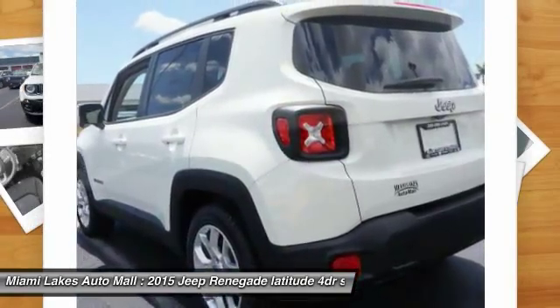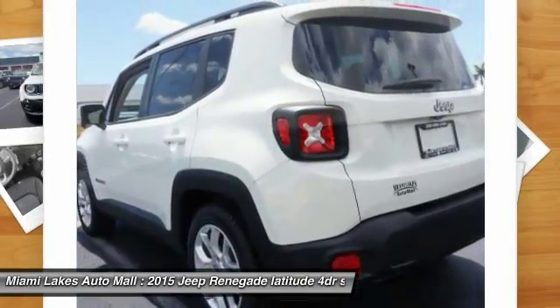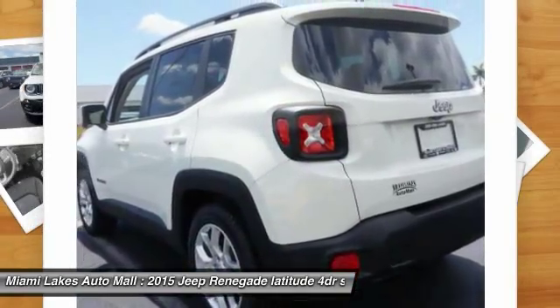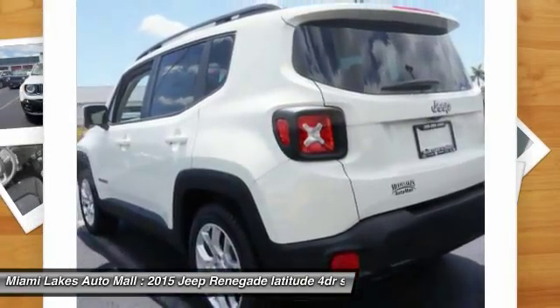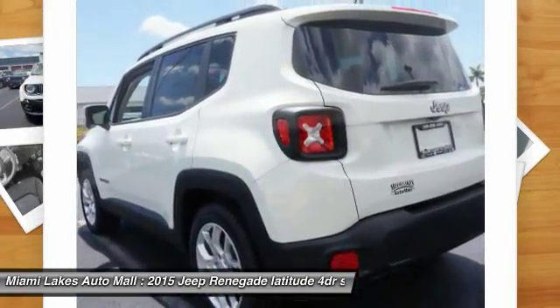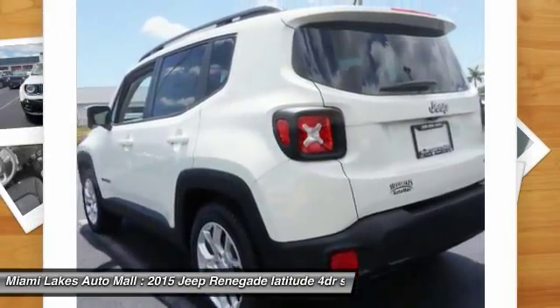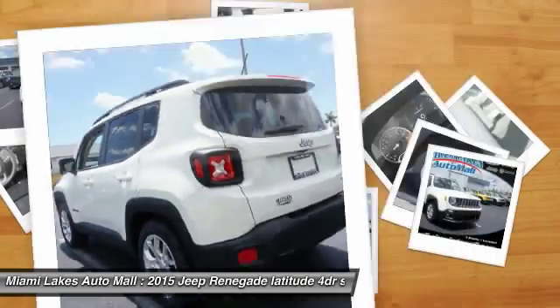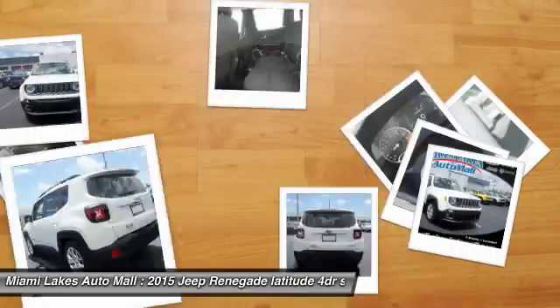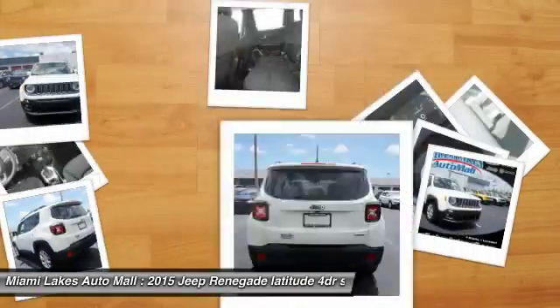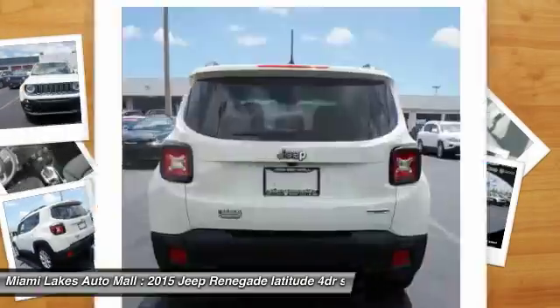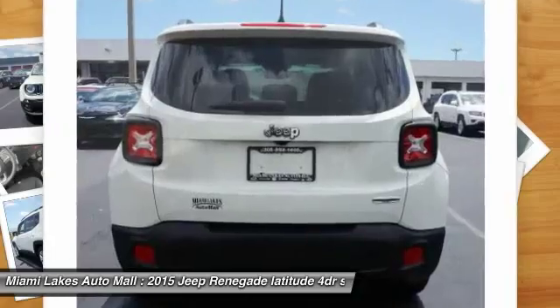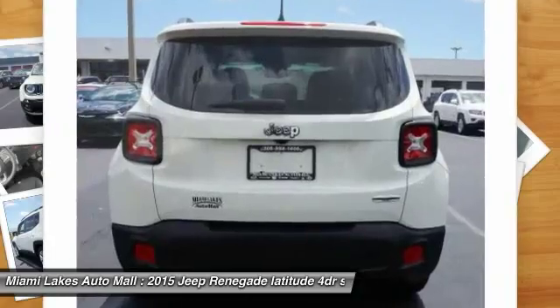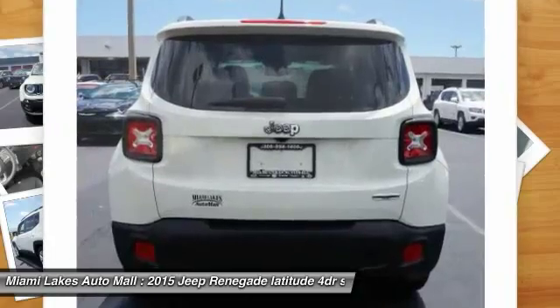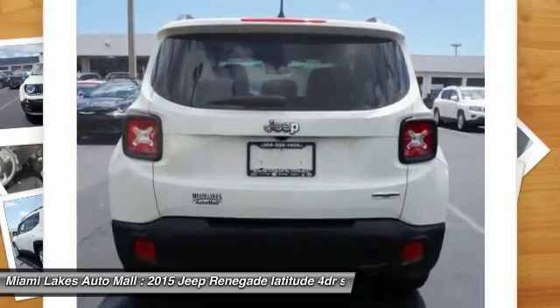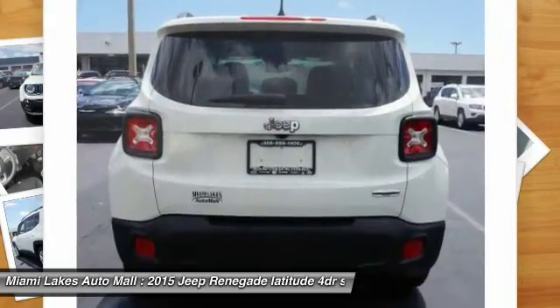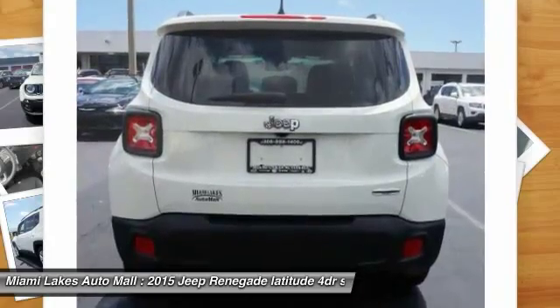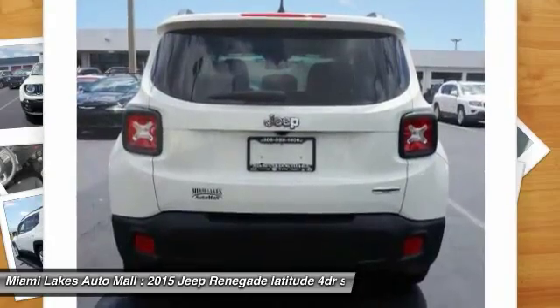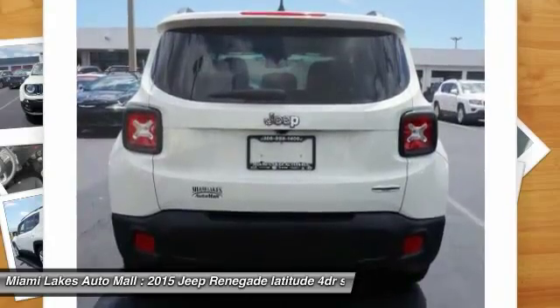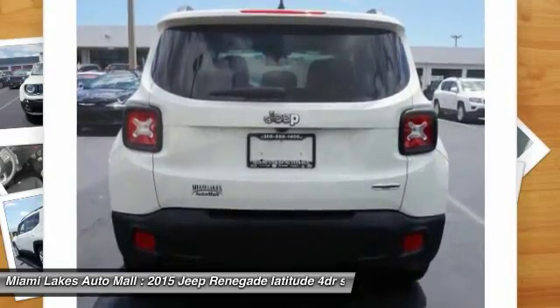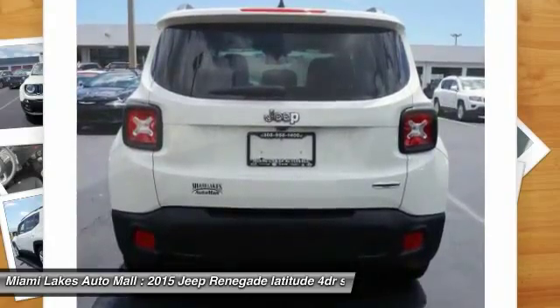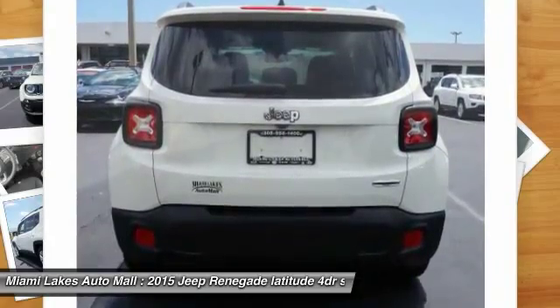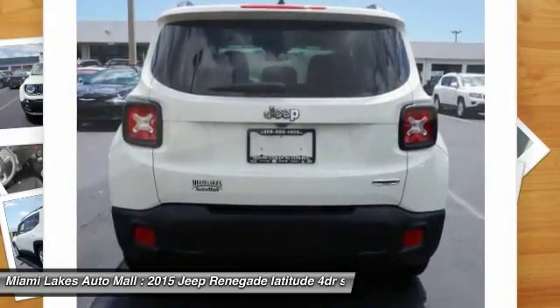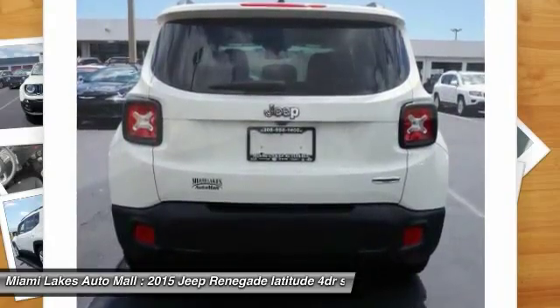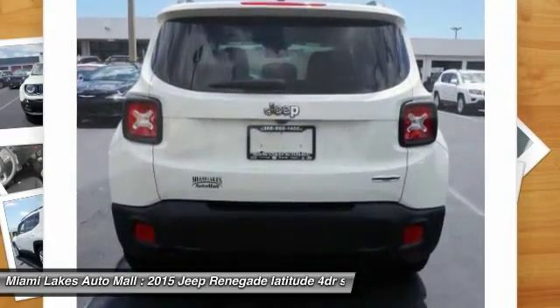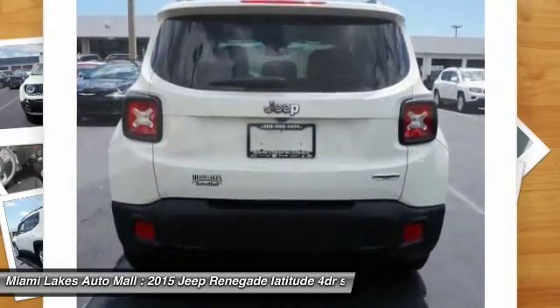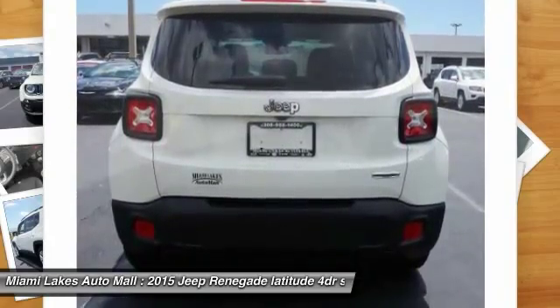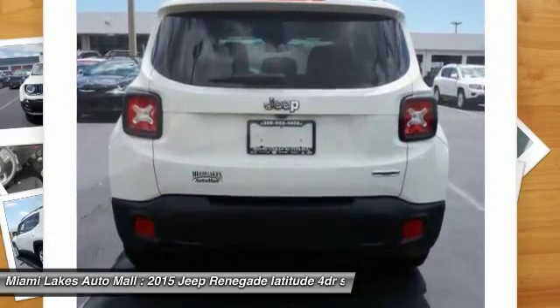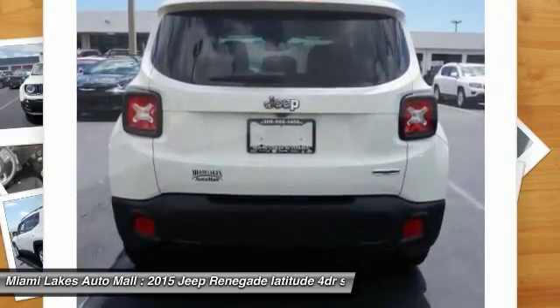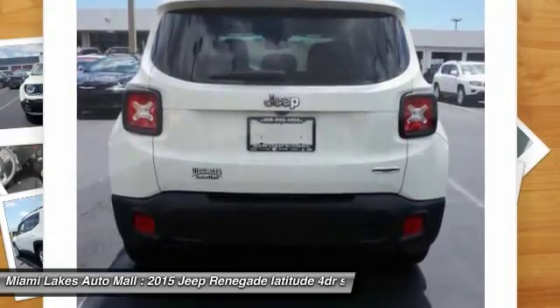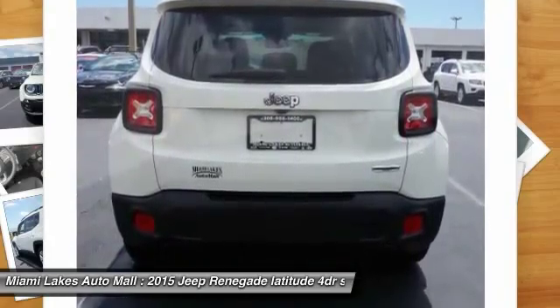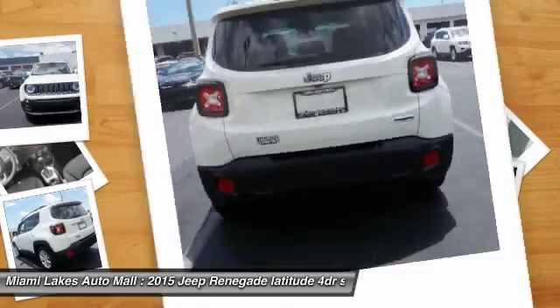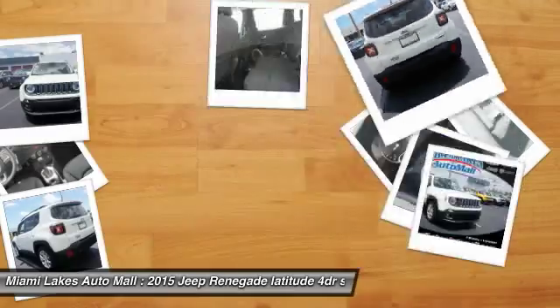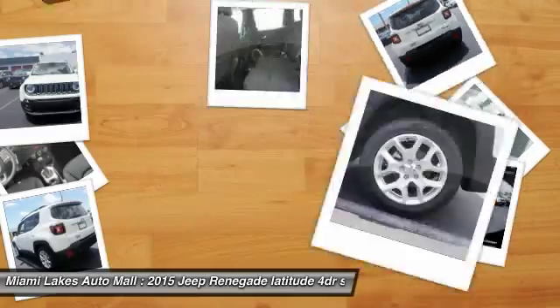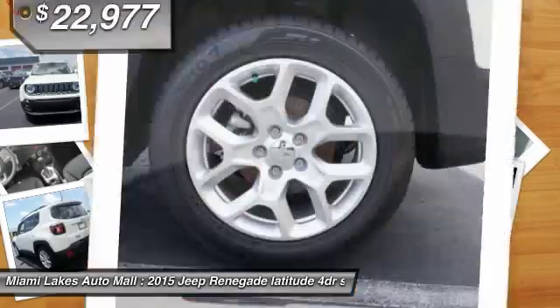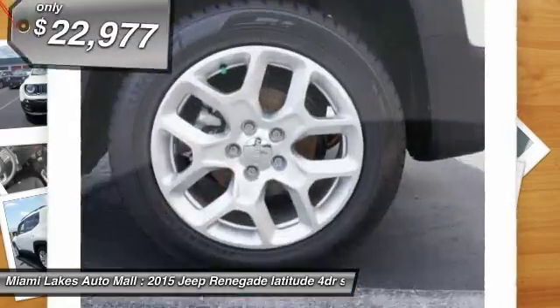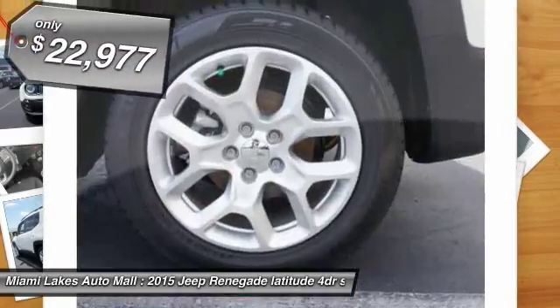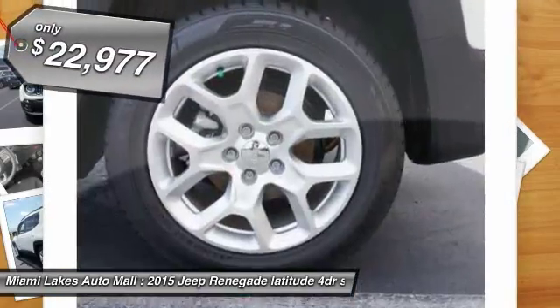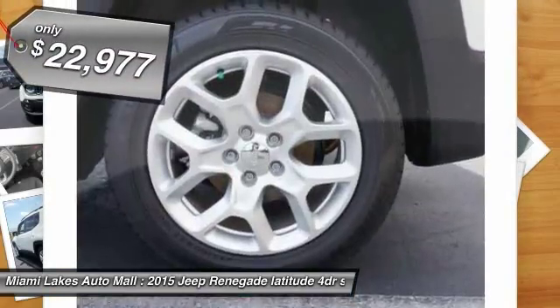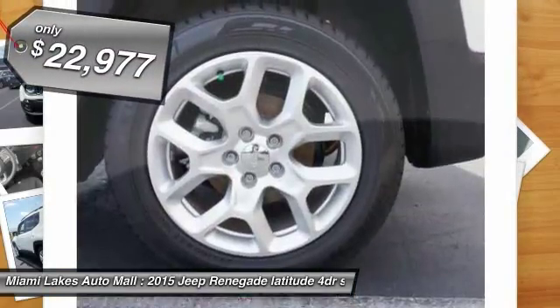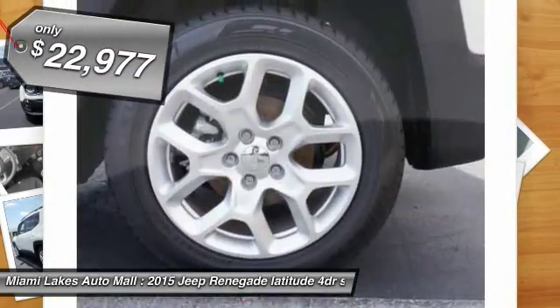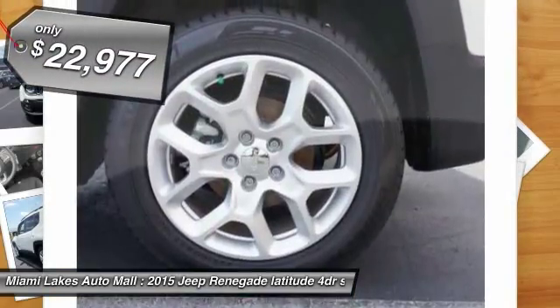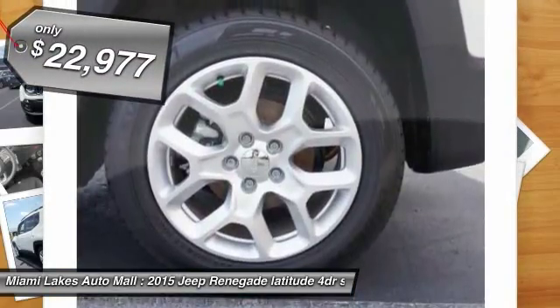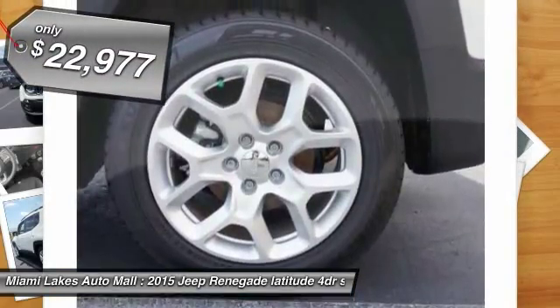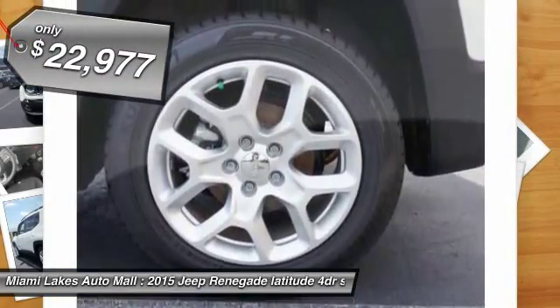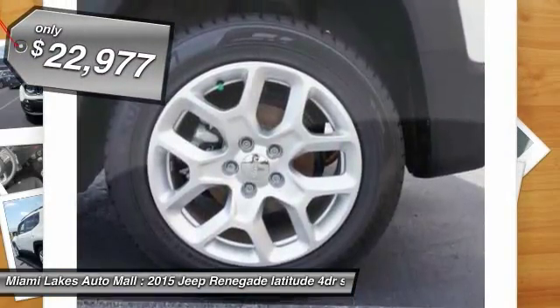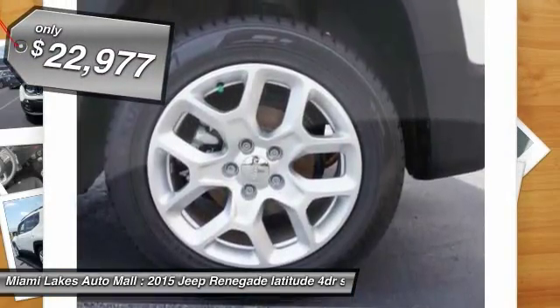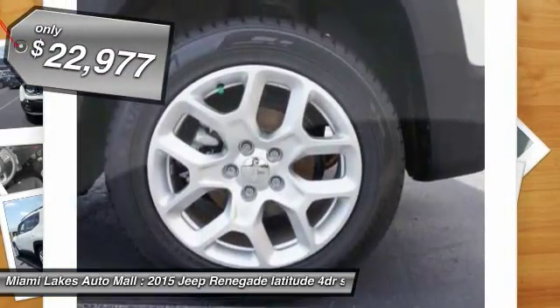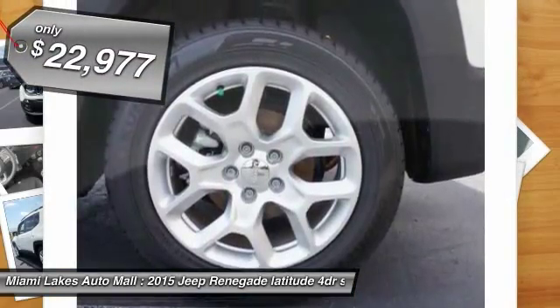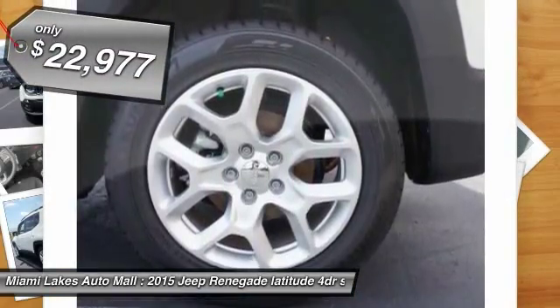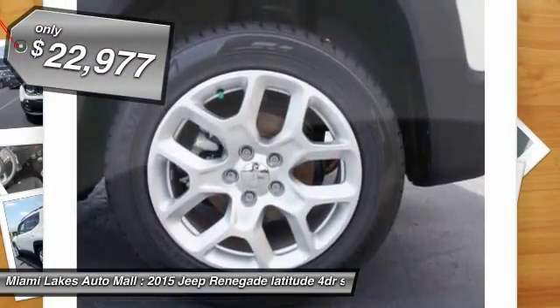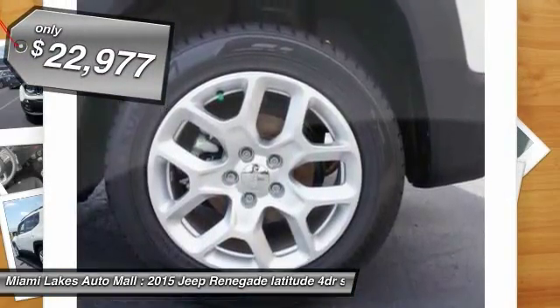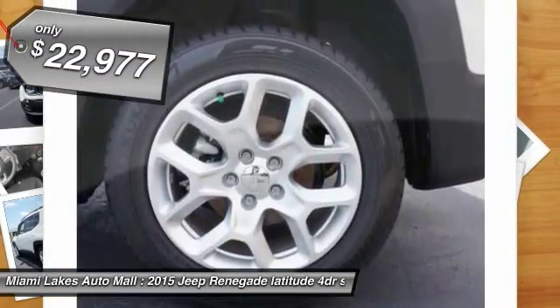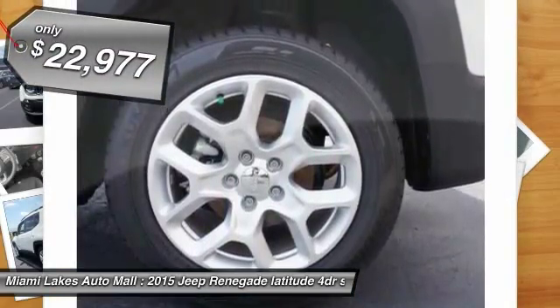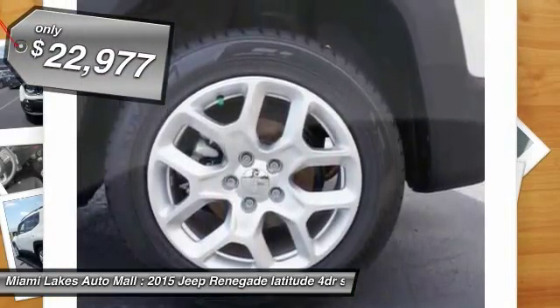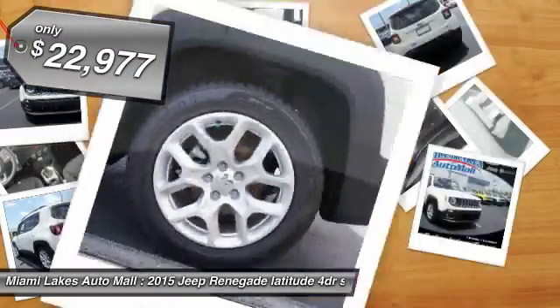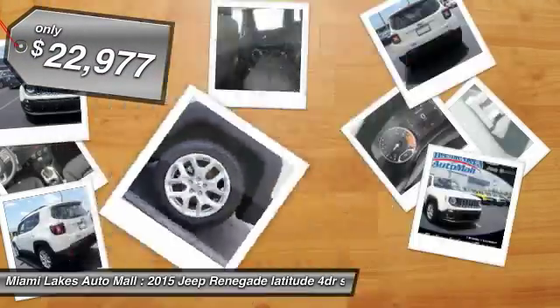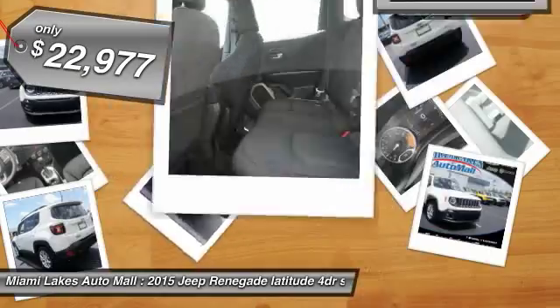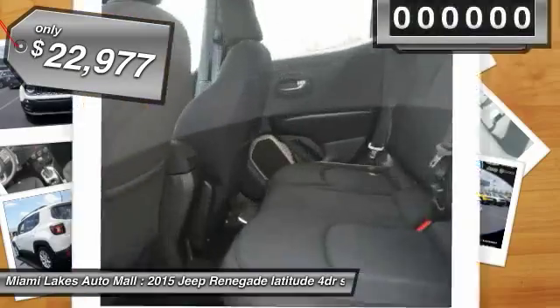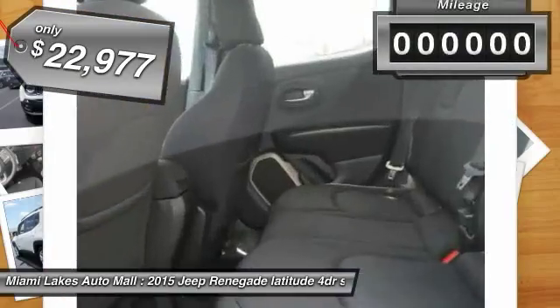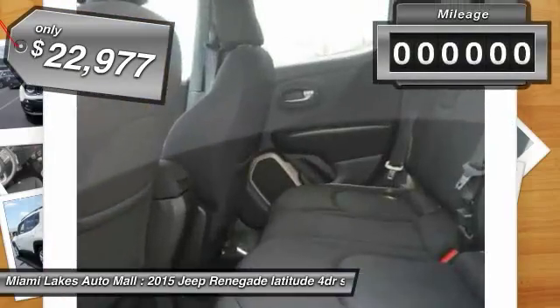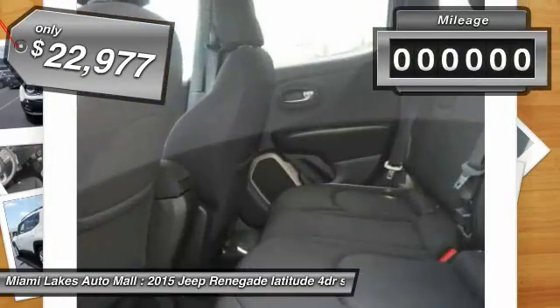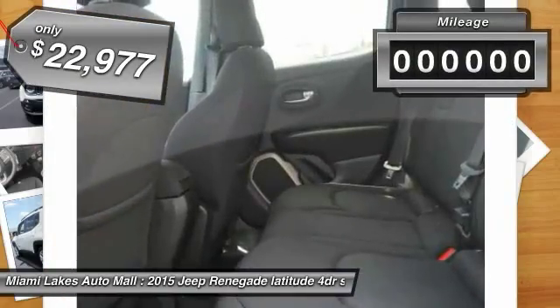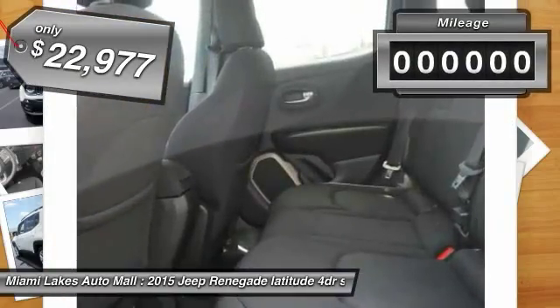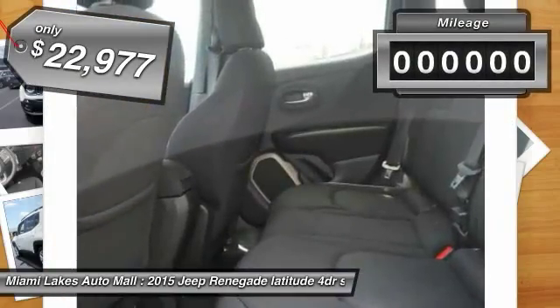It has a capable command center with the tools you need for discovering everything that's out there, and is priced below $25,000.